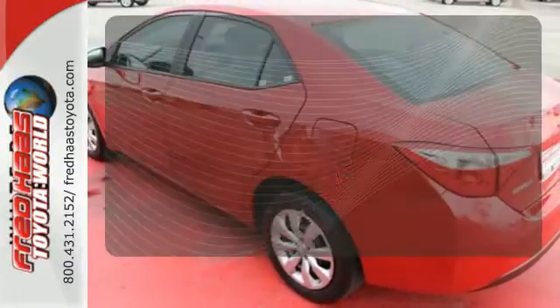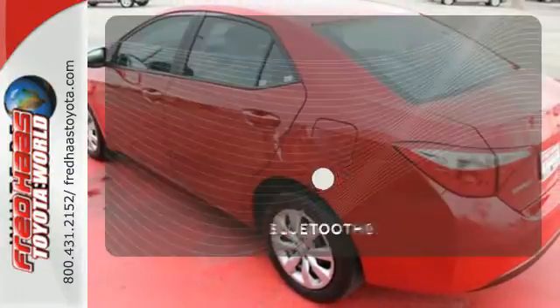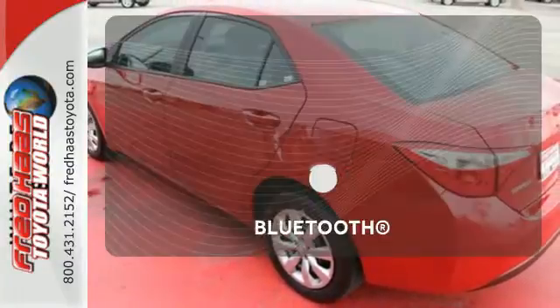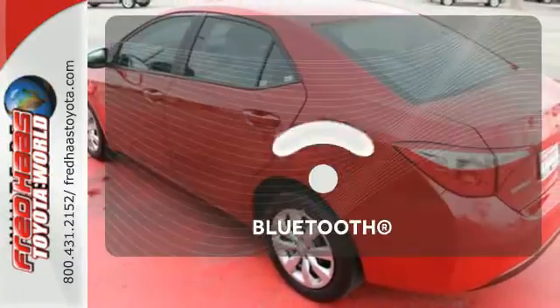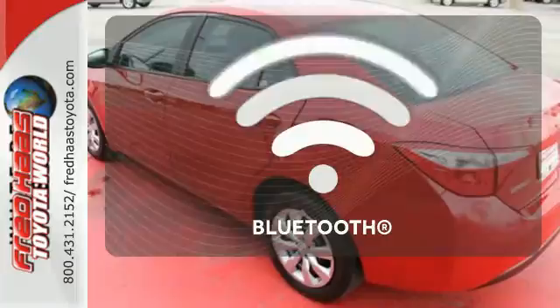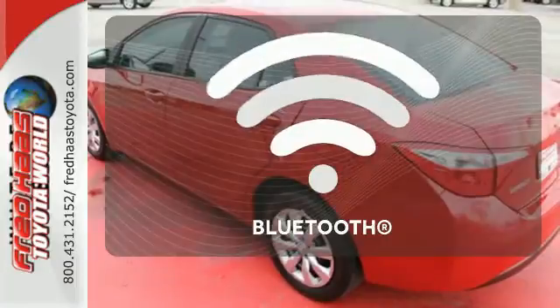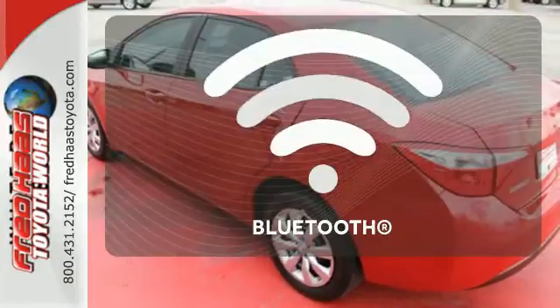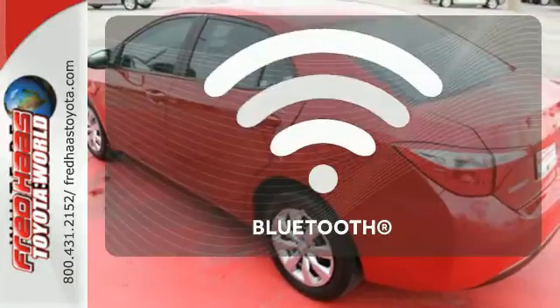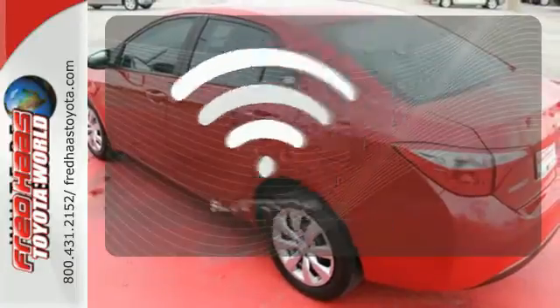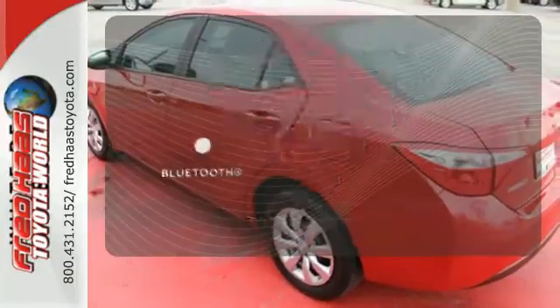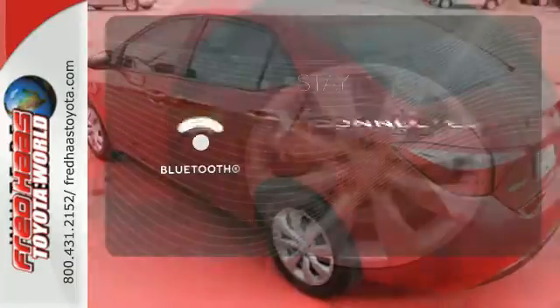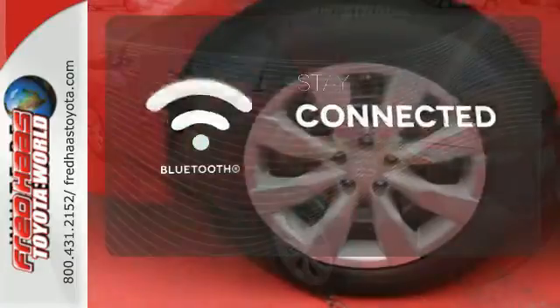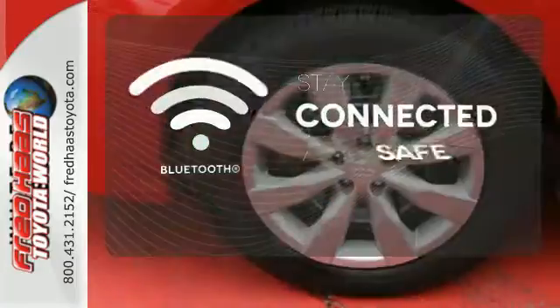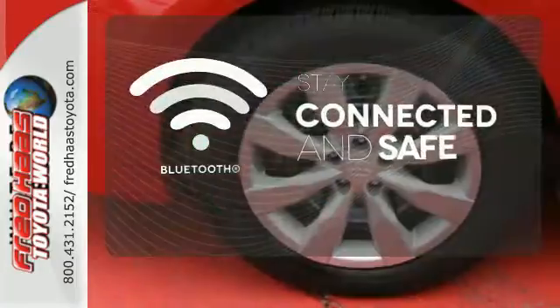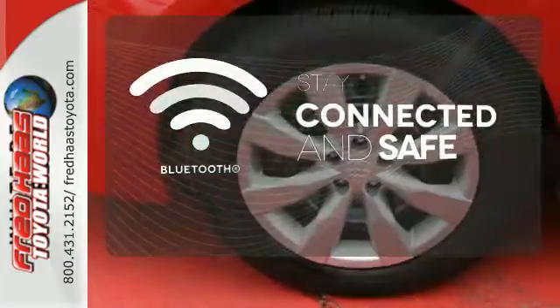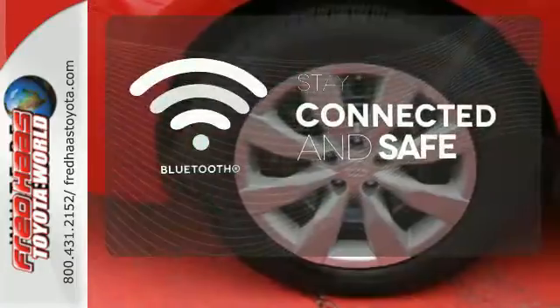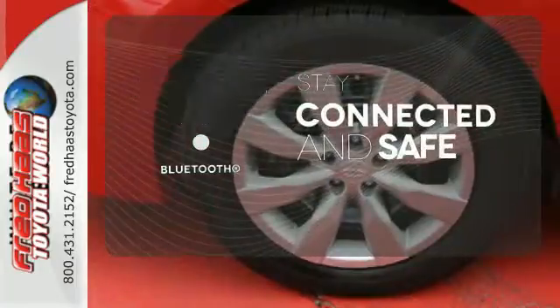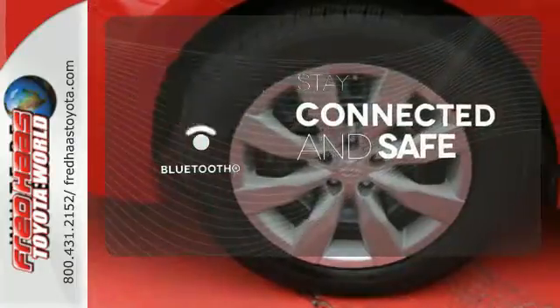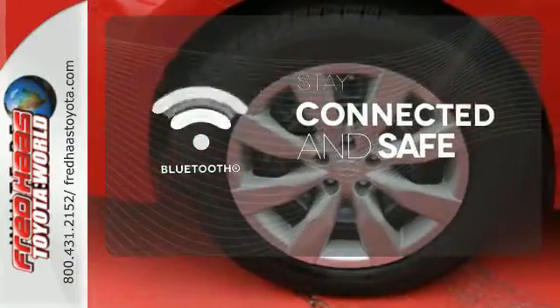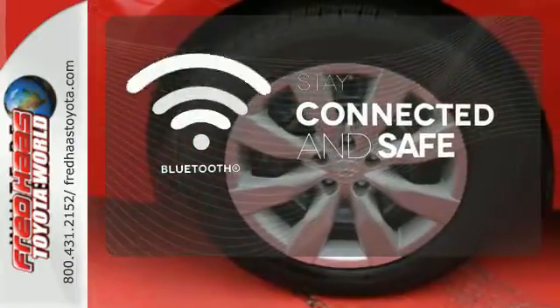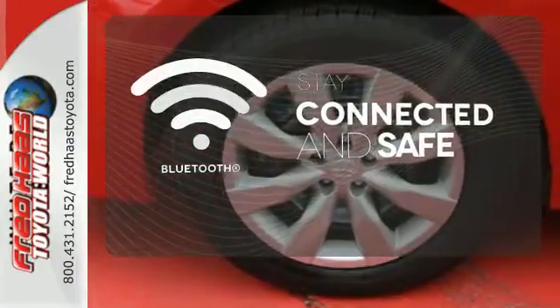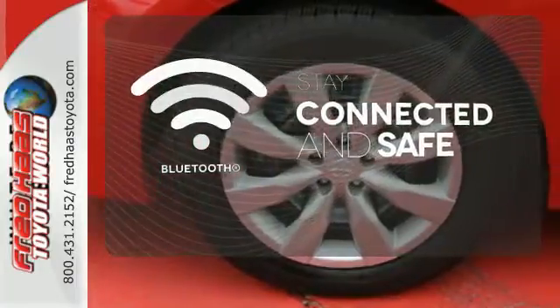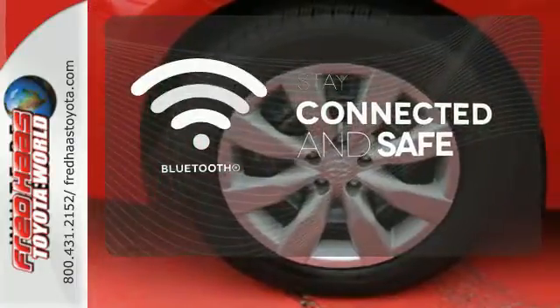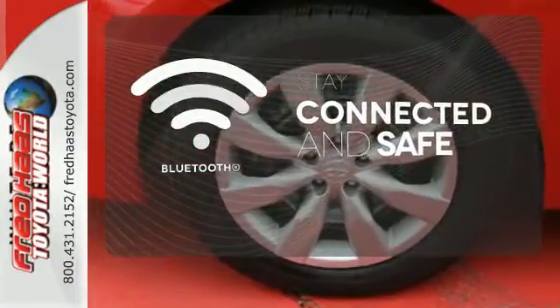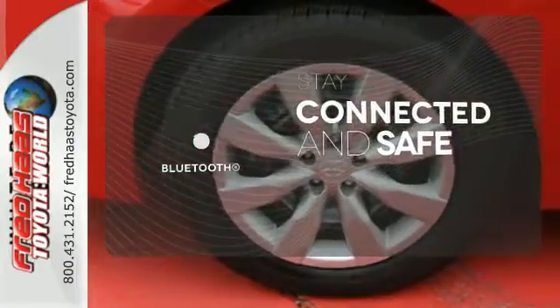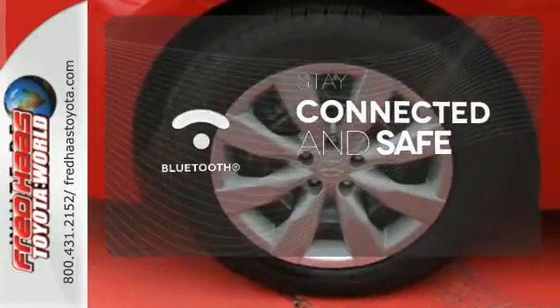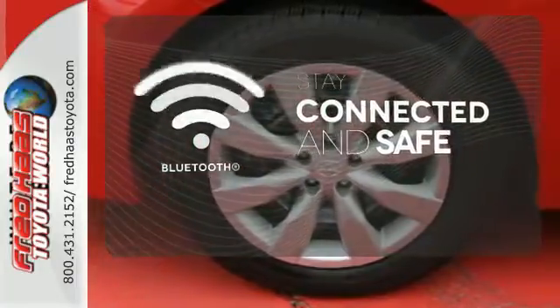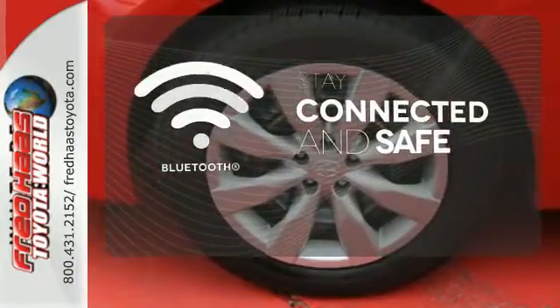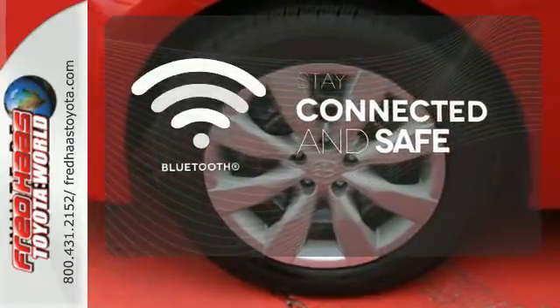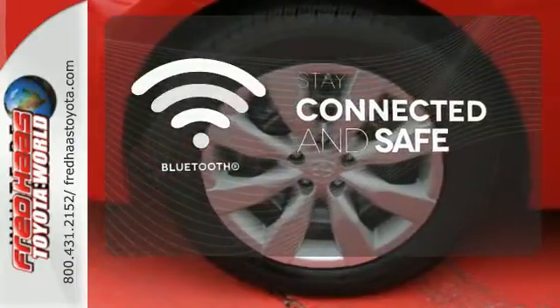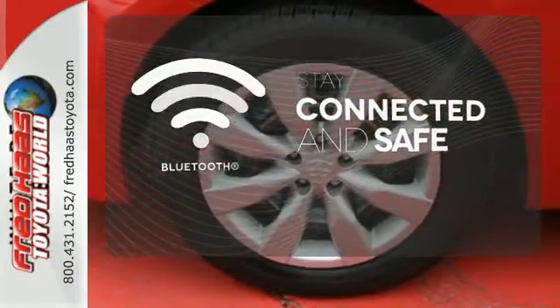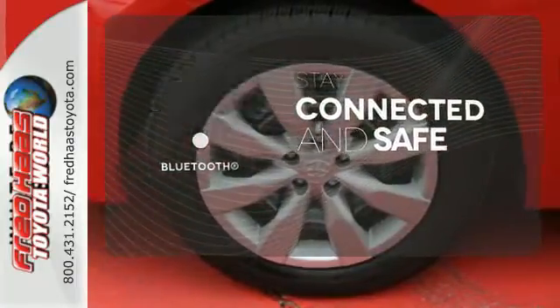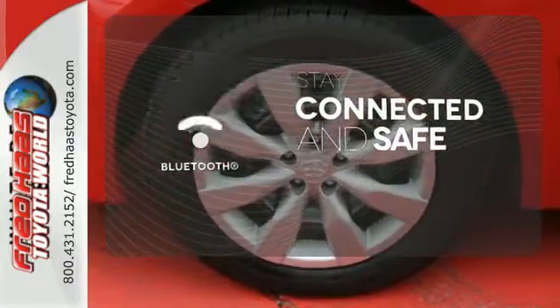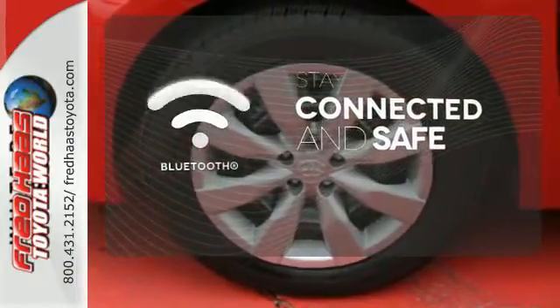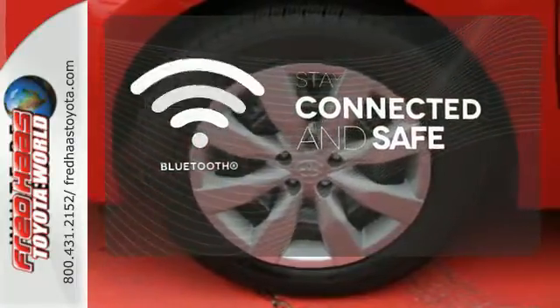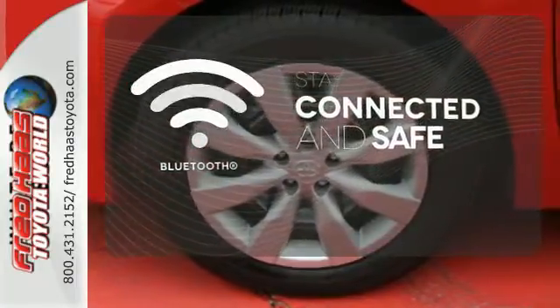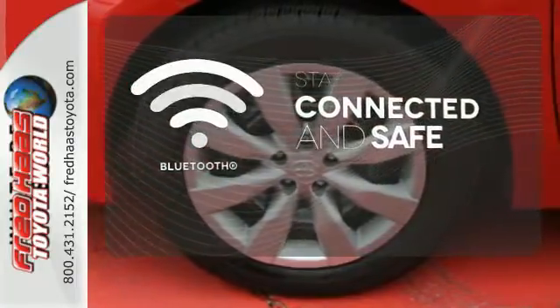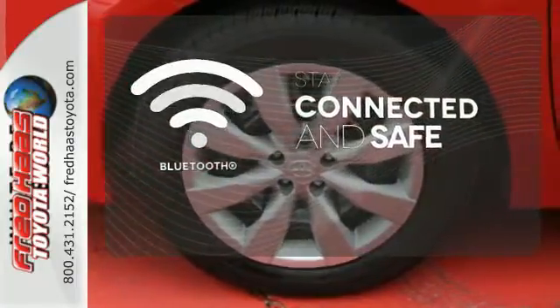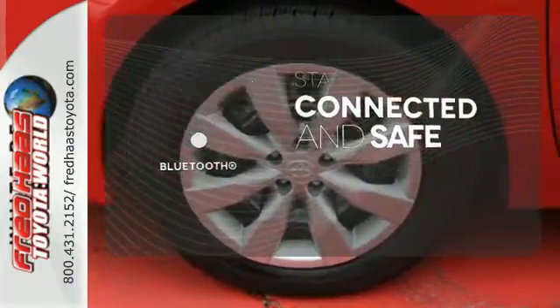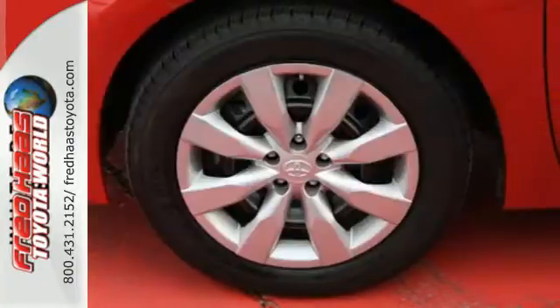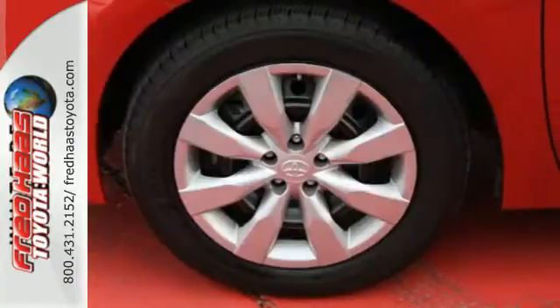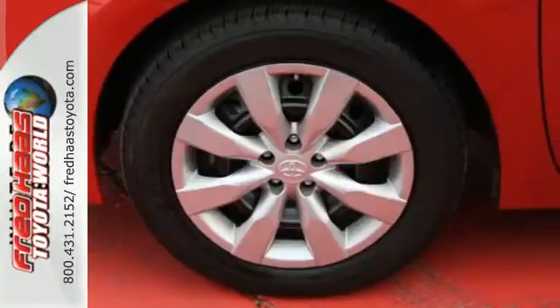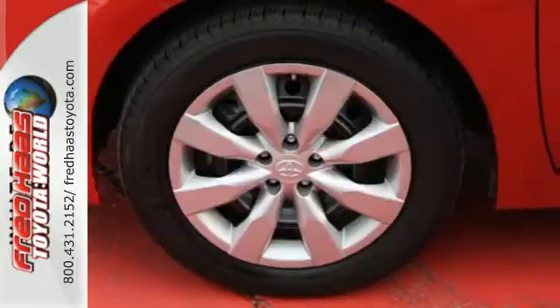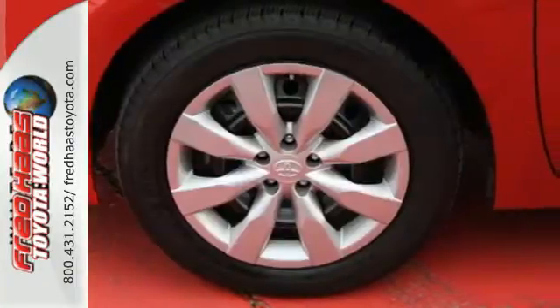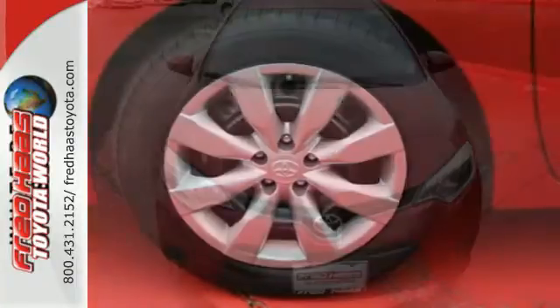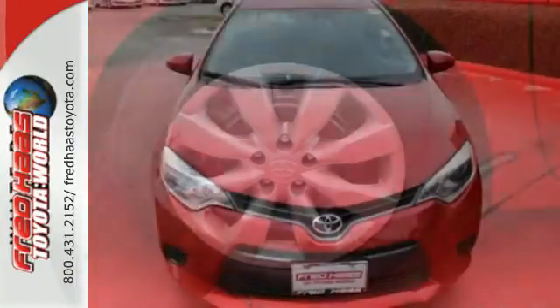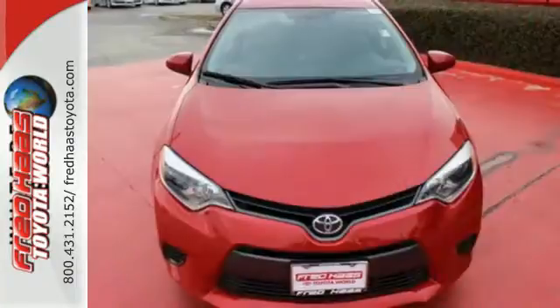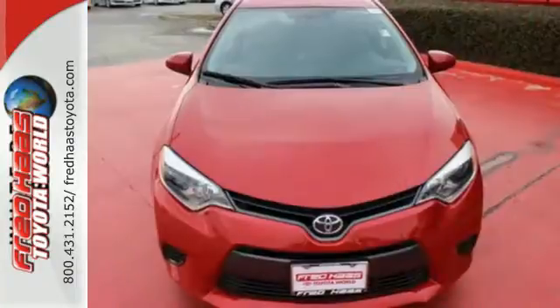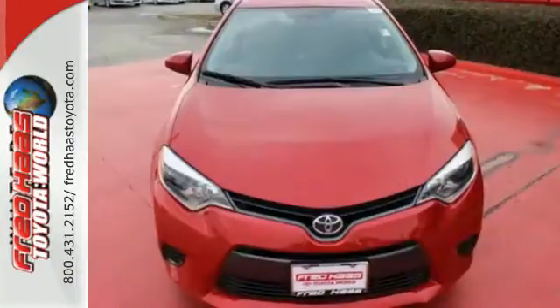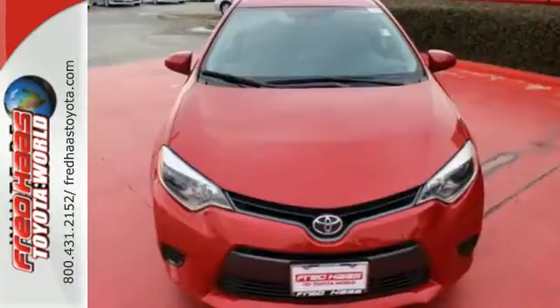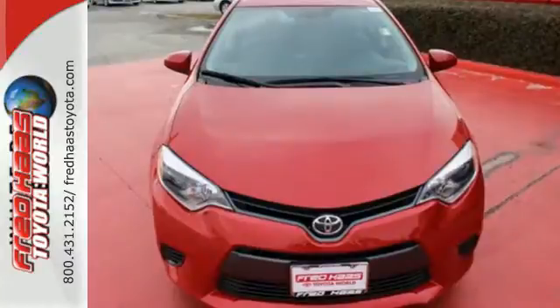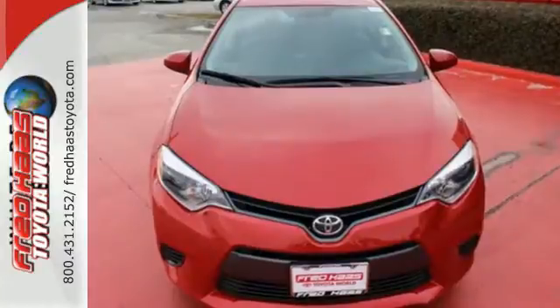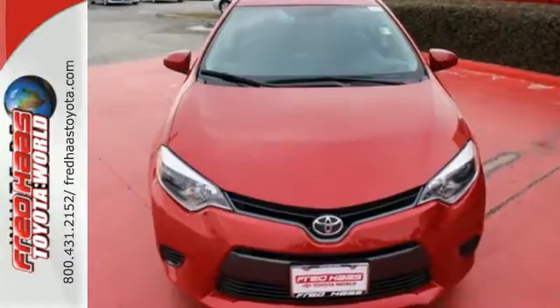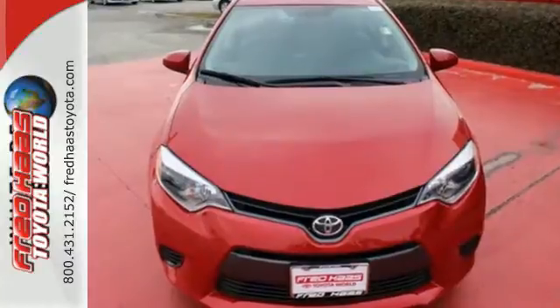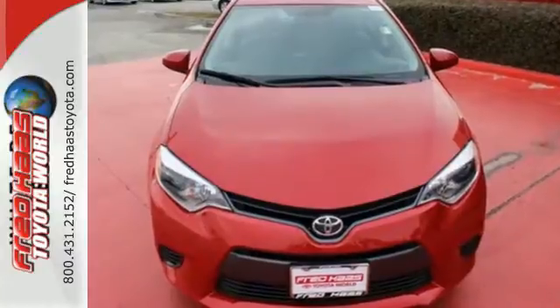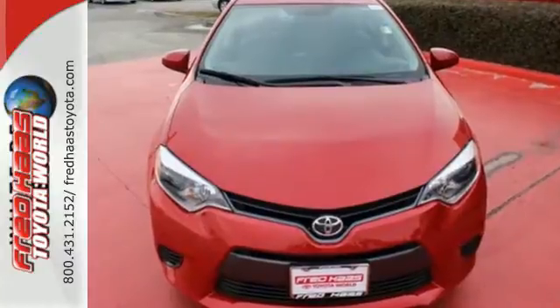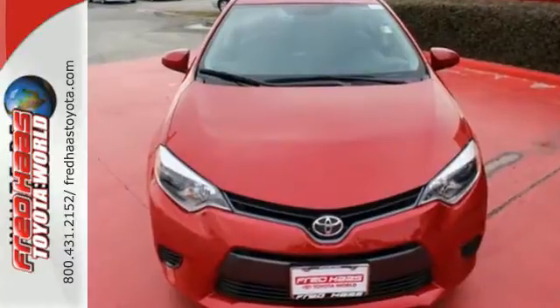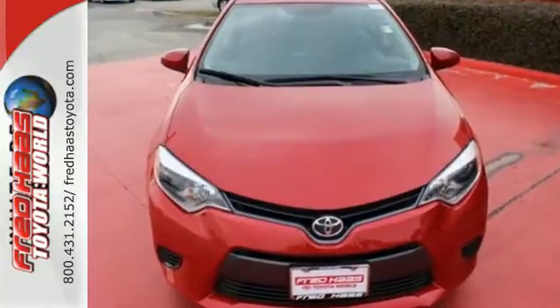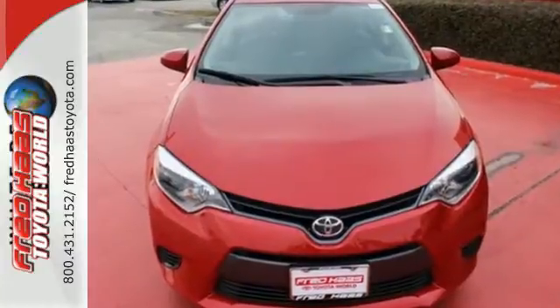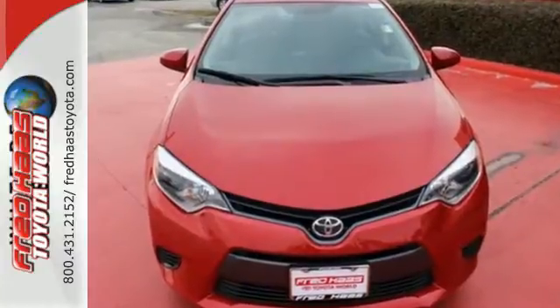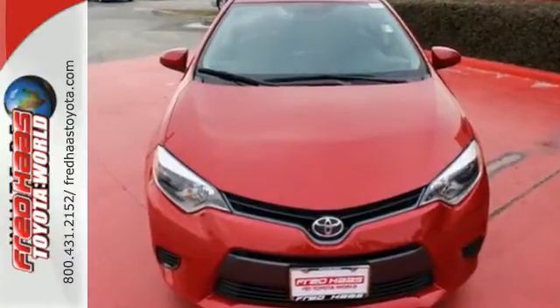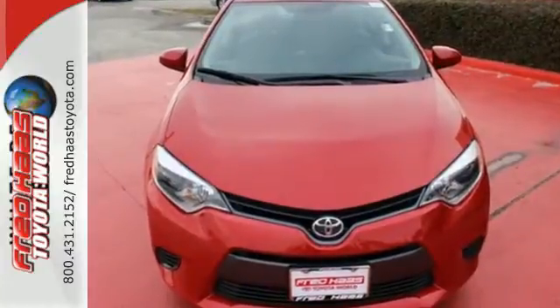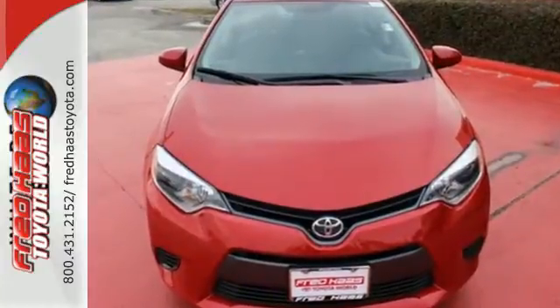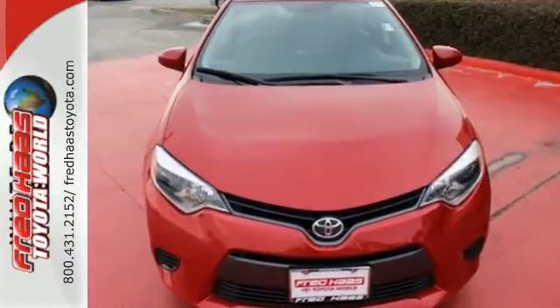Bluetooth wireless technology keeps you in command and in touch. Stop in today for a test drive and make this Corolla yours.